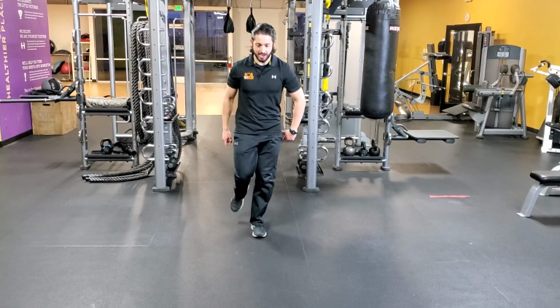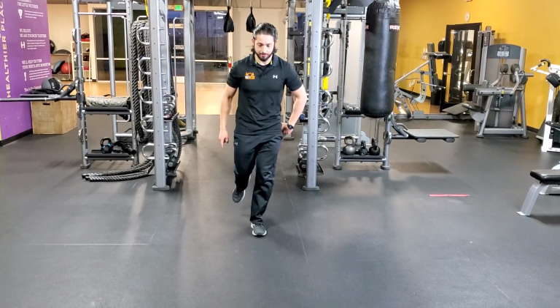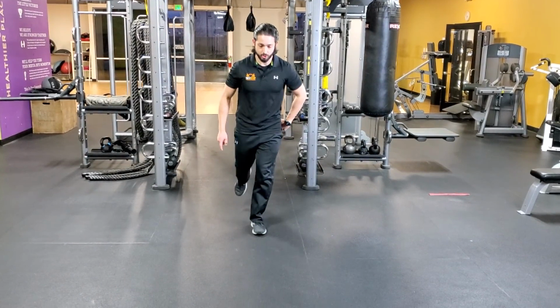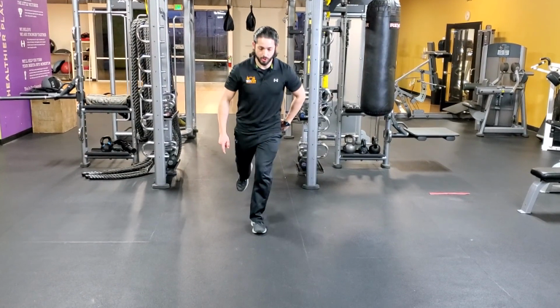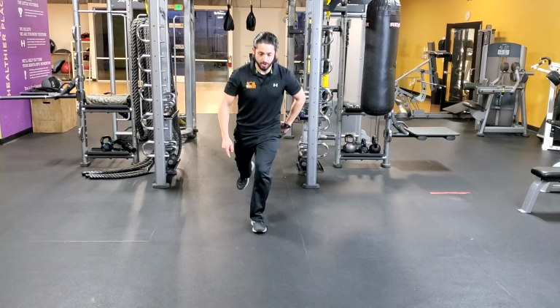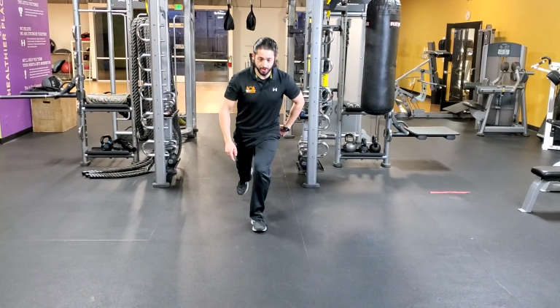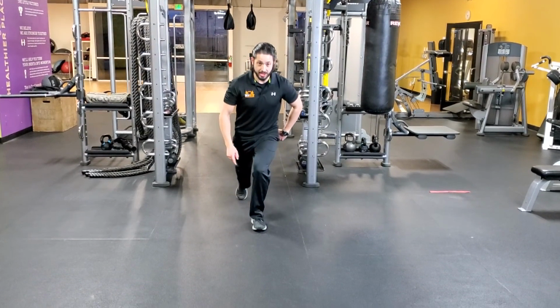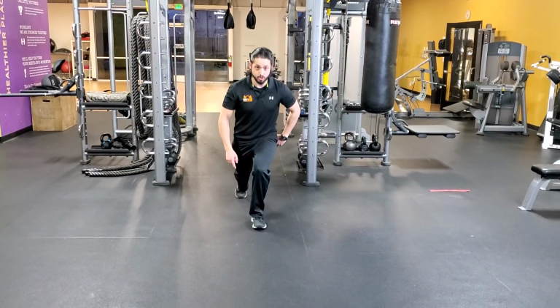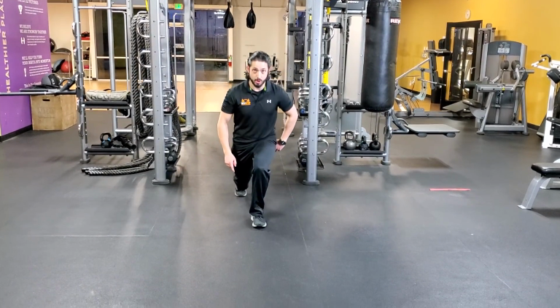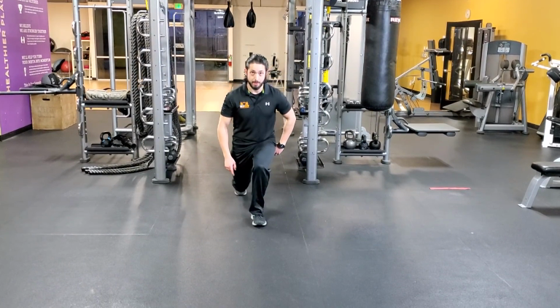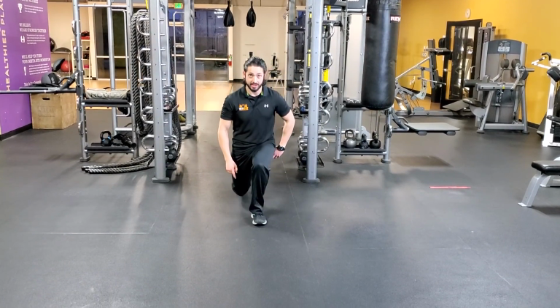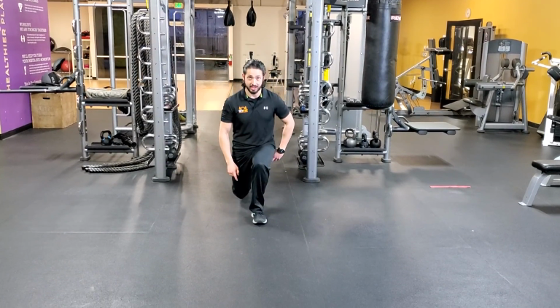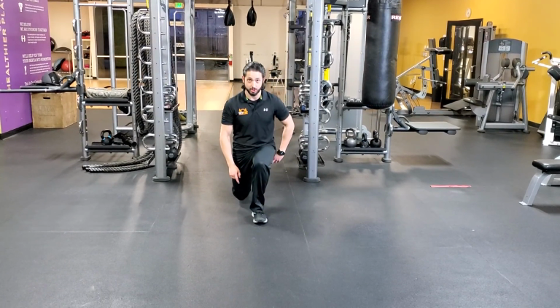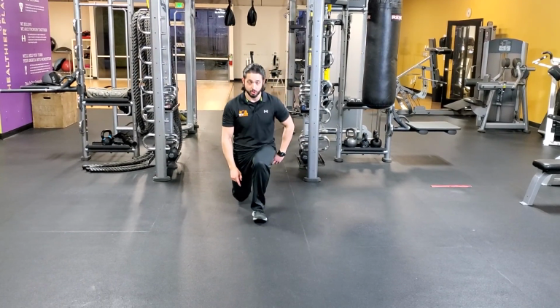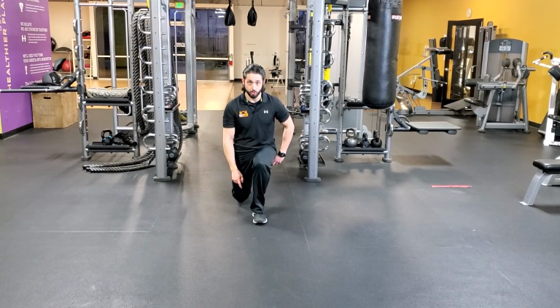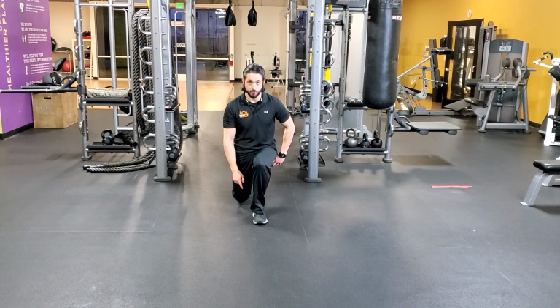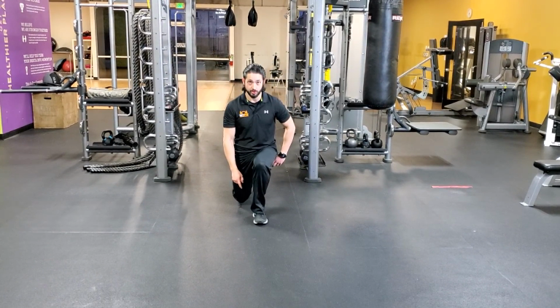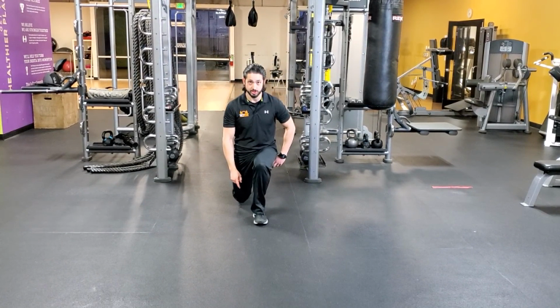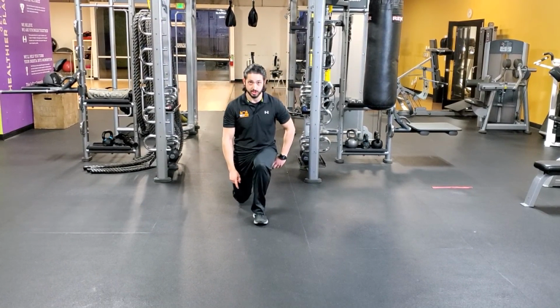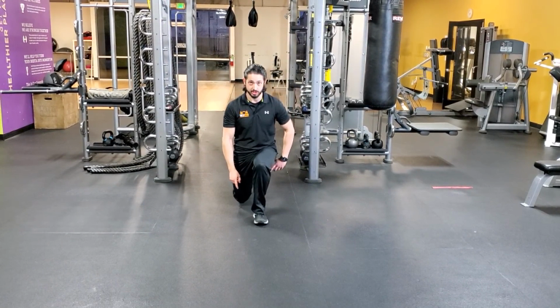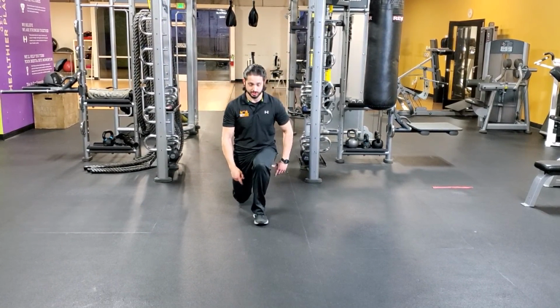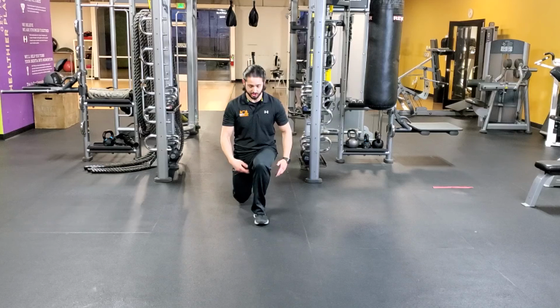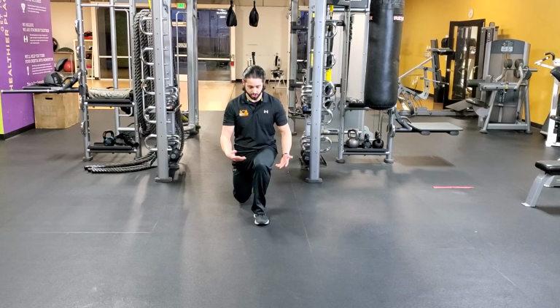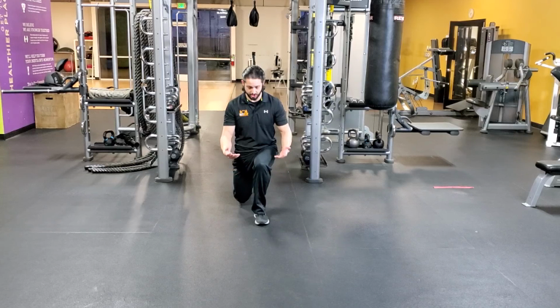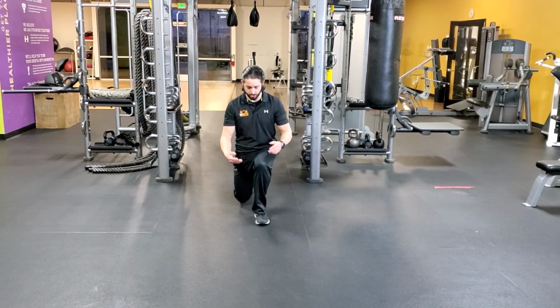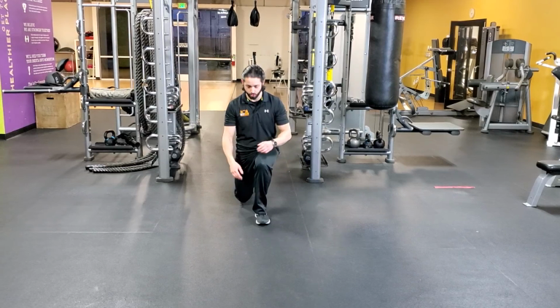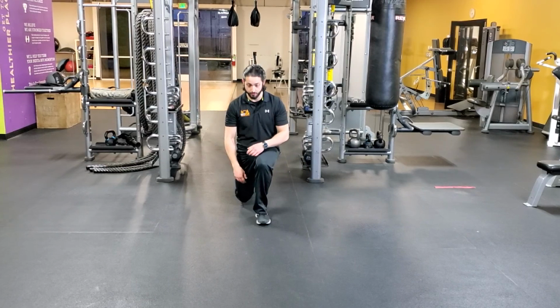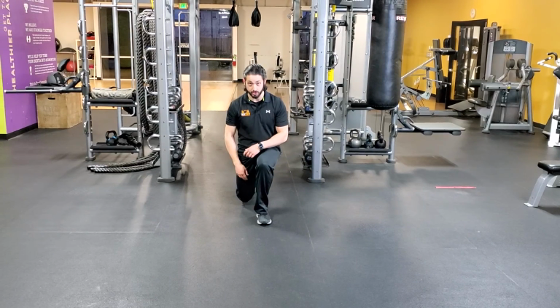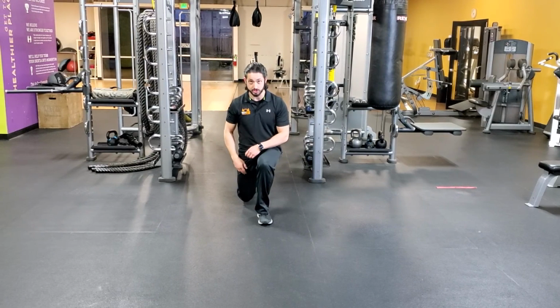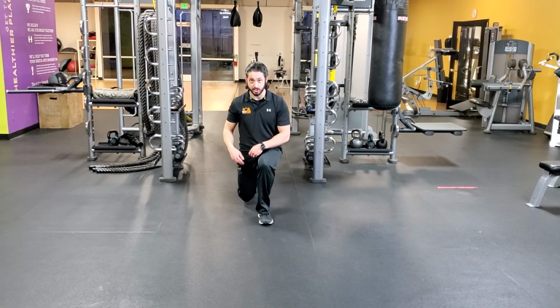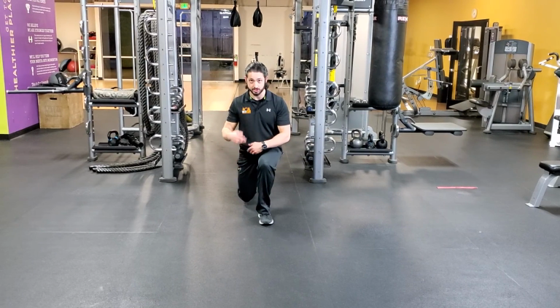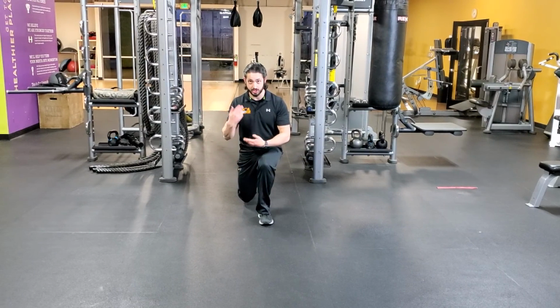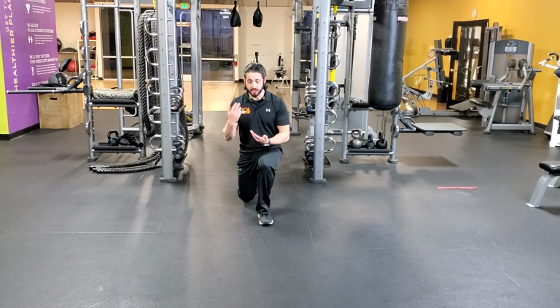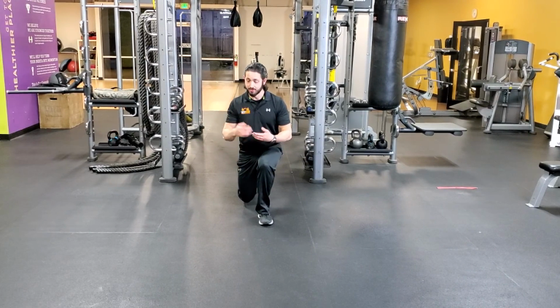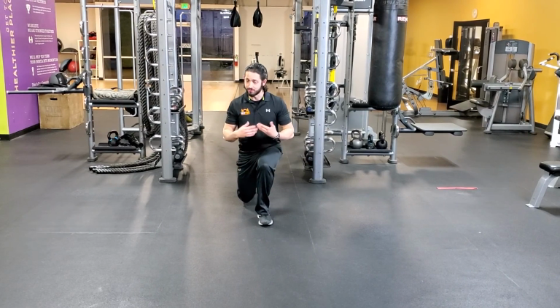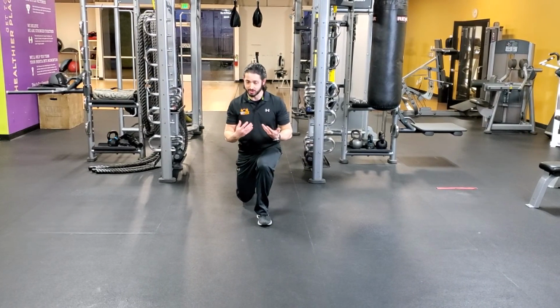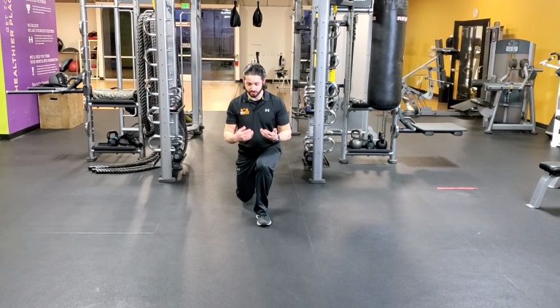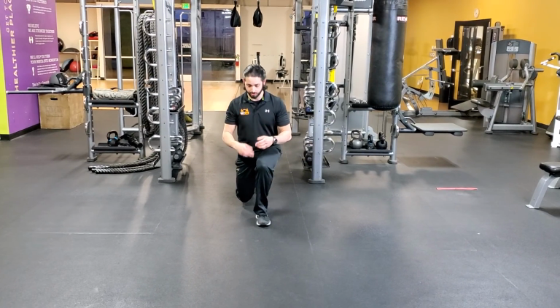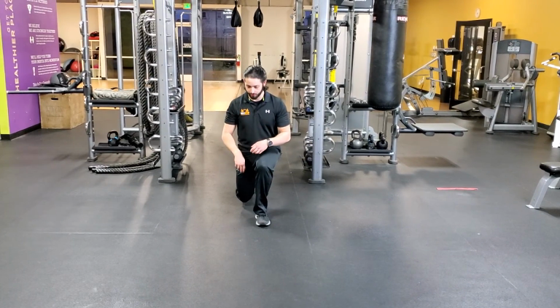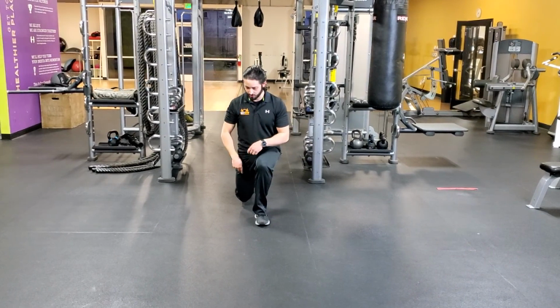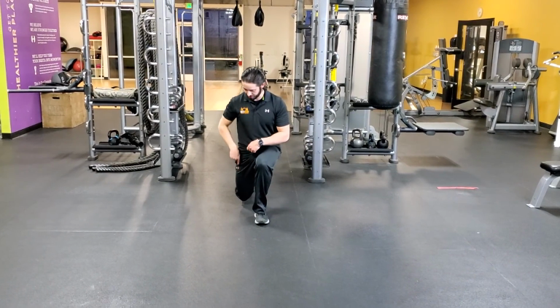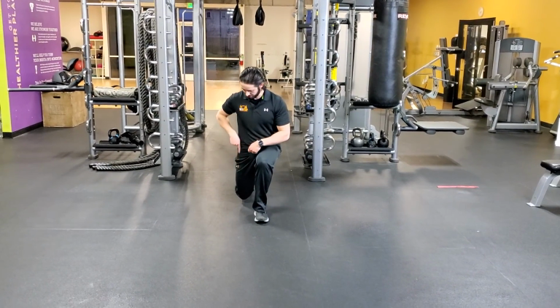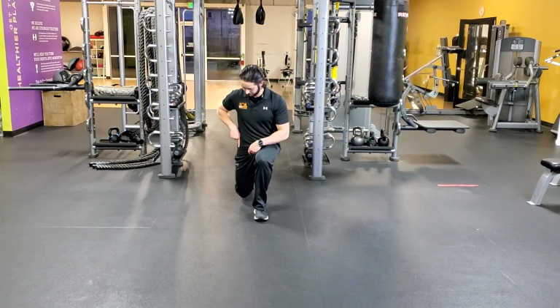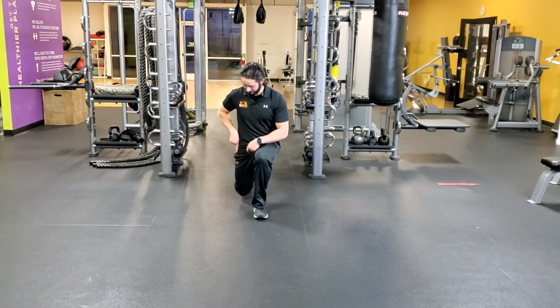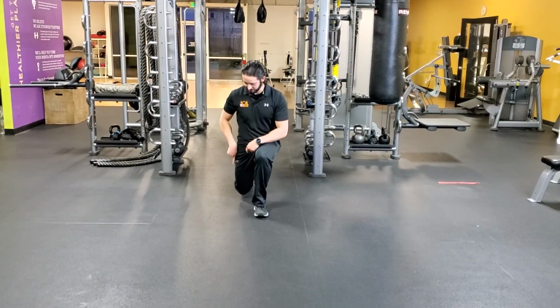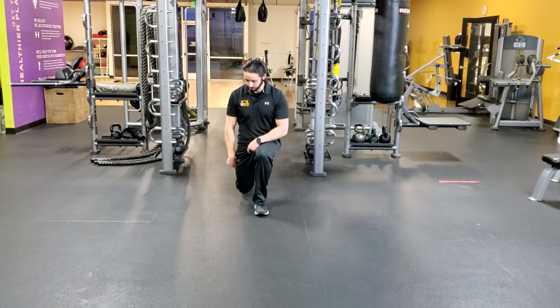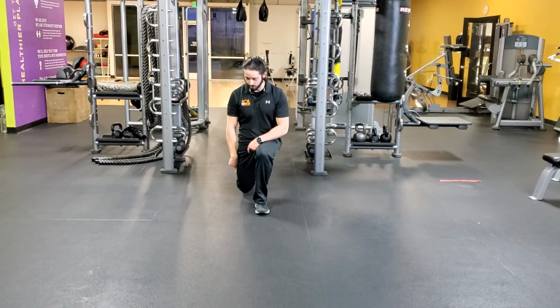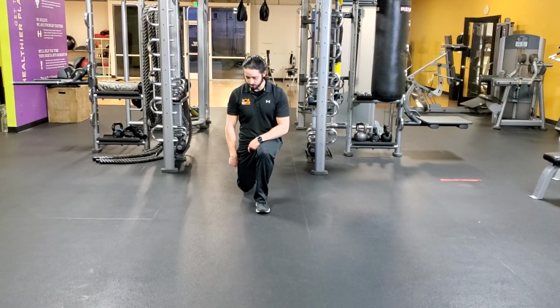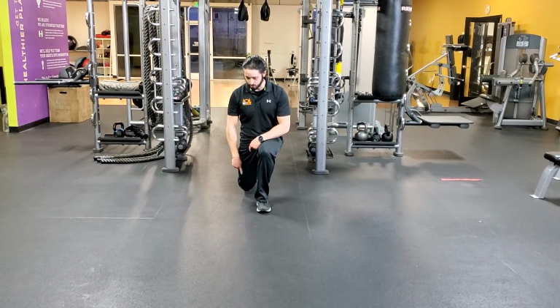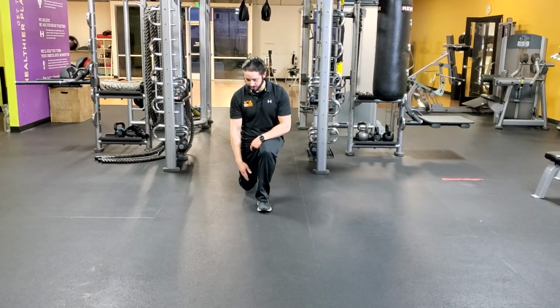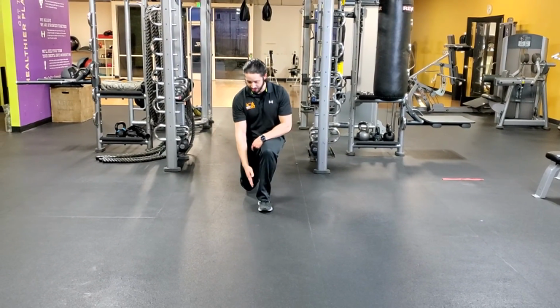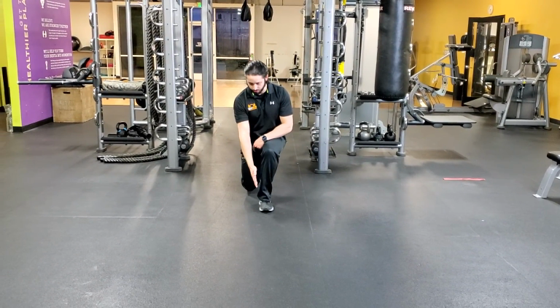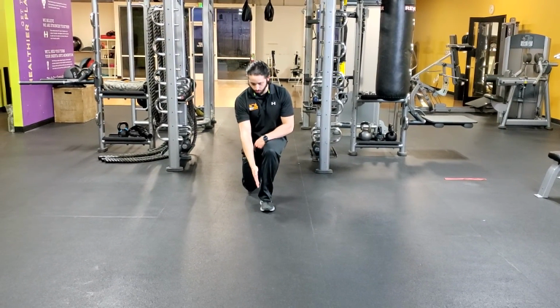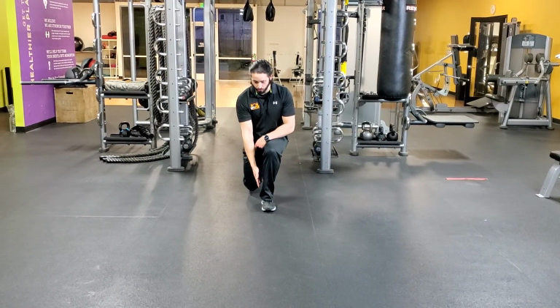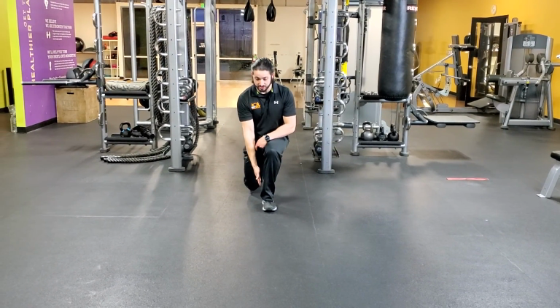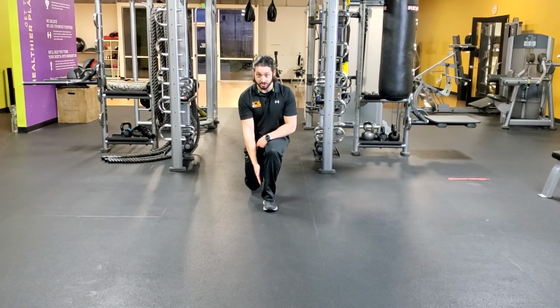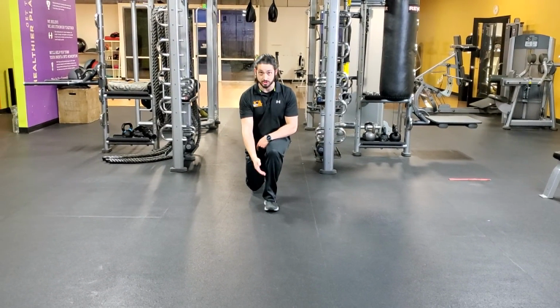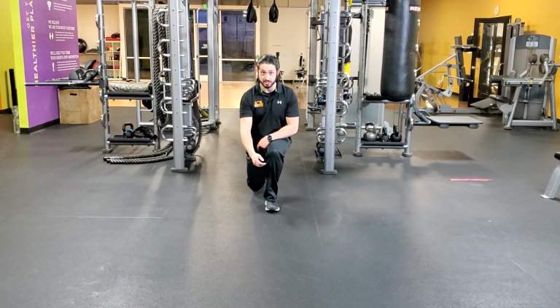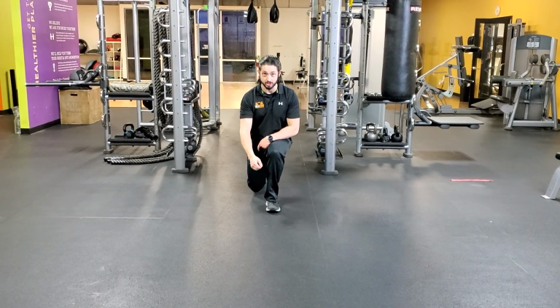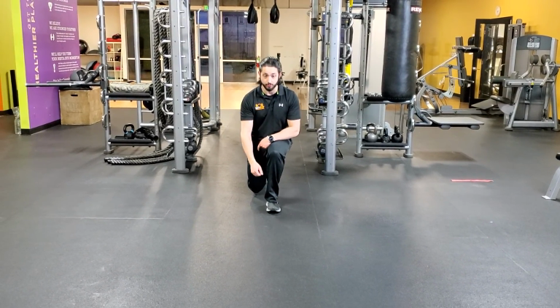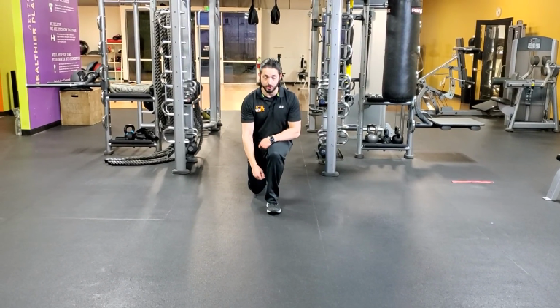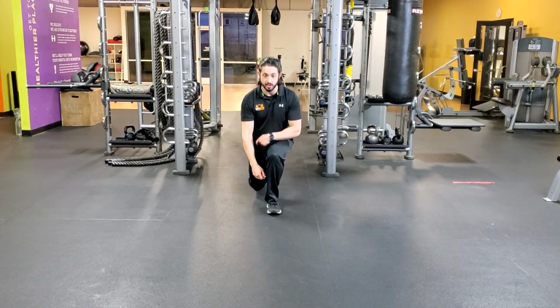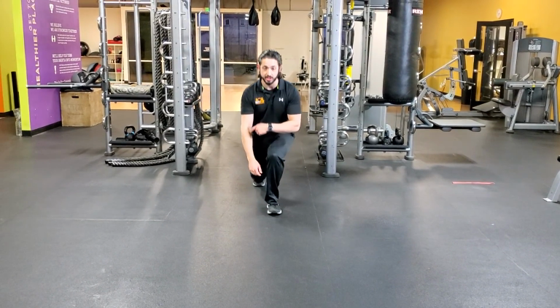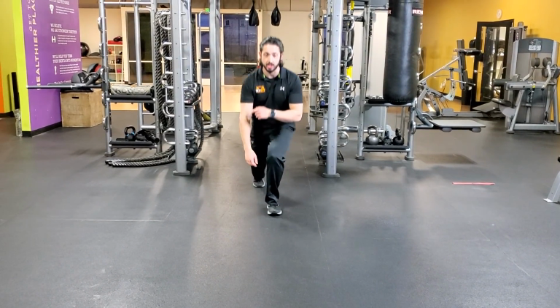Tap the ground and drop back down into a reverse lunge. Now you're into a reverse lunge — very similar to the front, back knee draws straight down, weight still stays on the front leg.